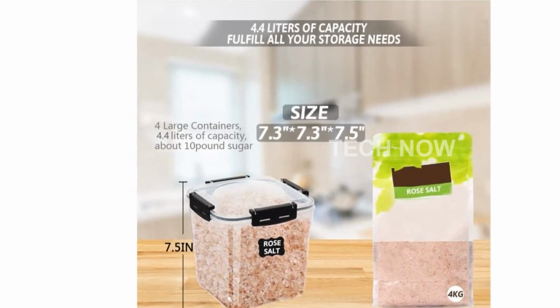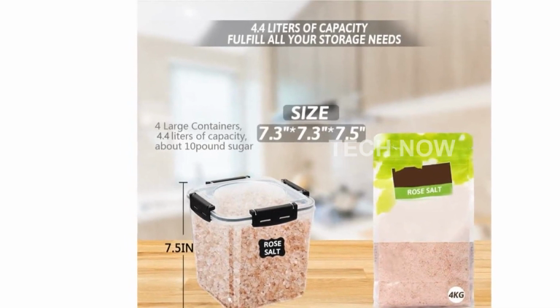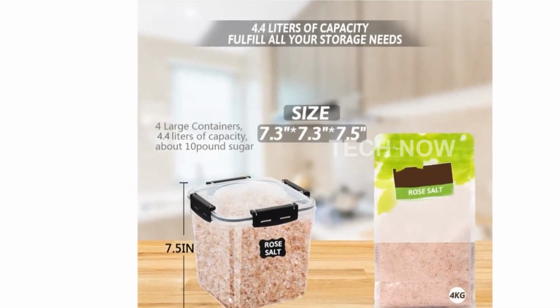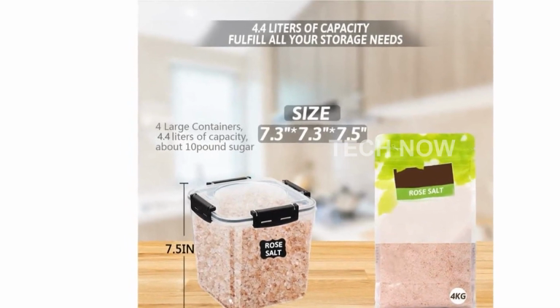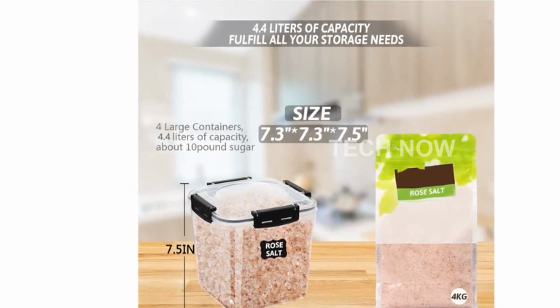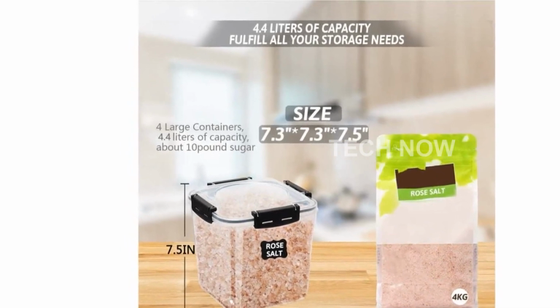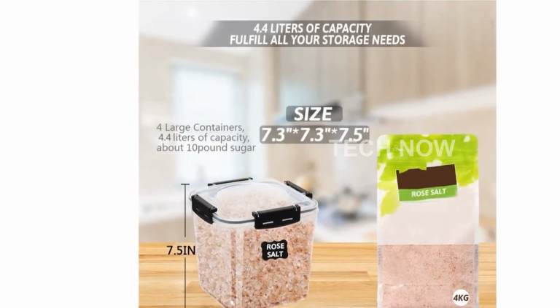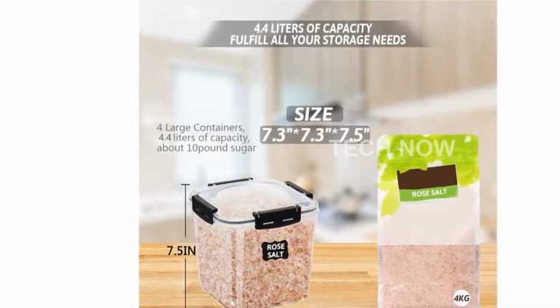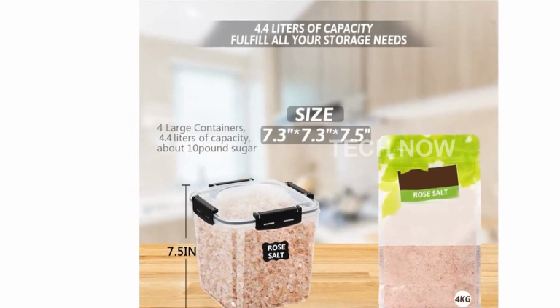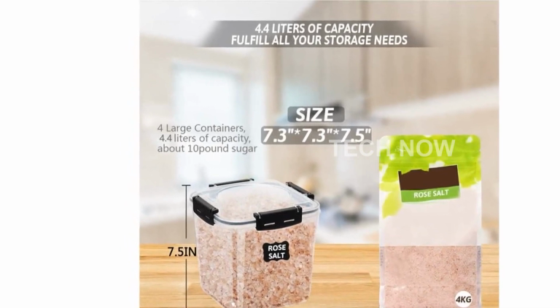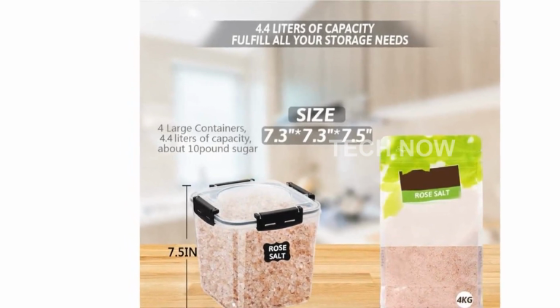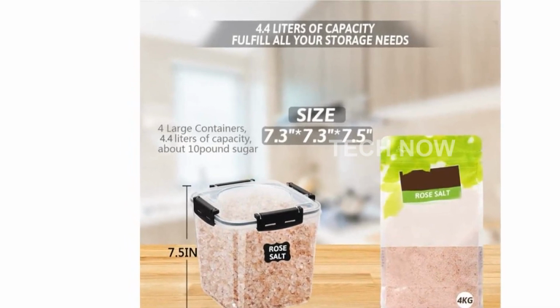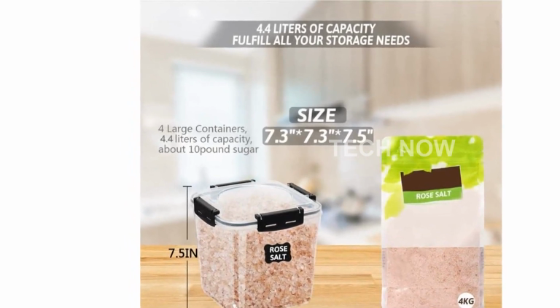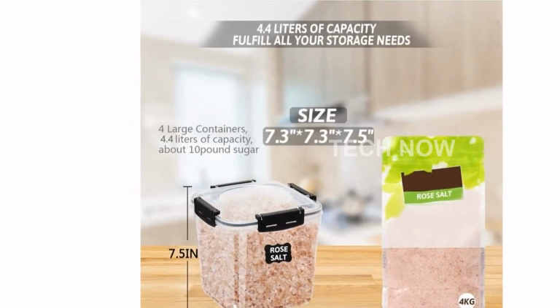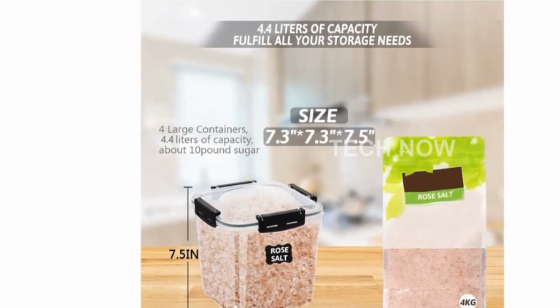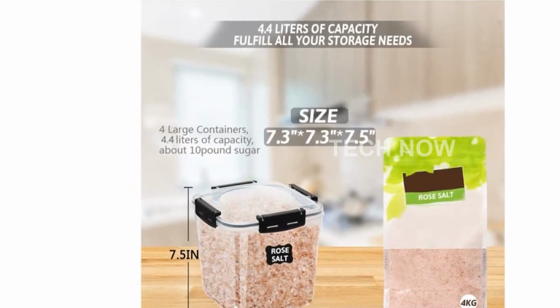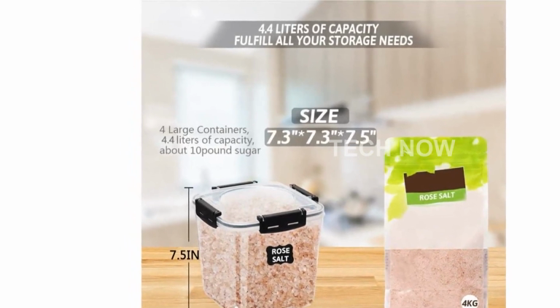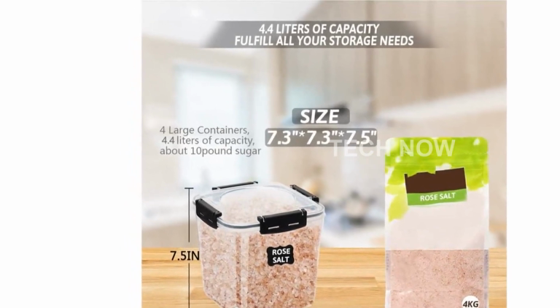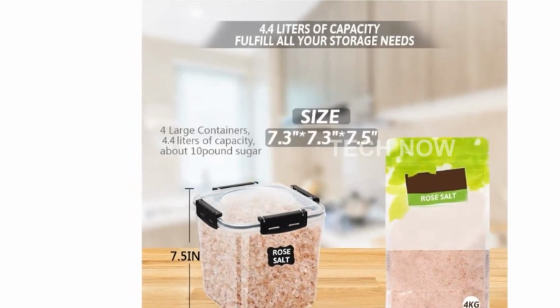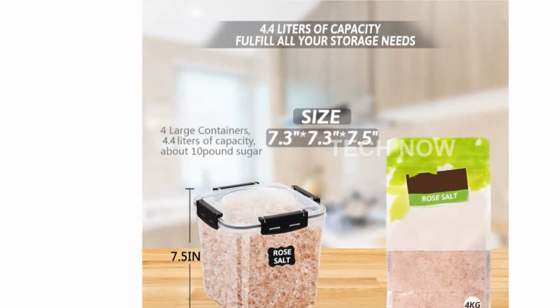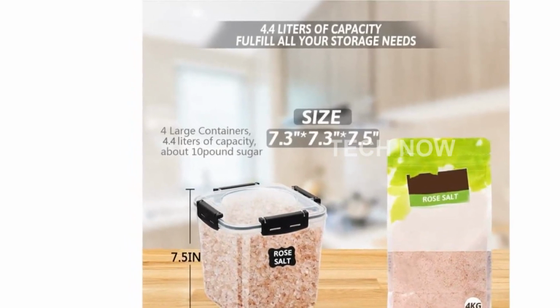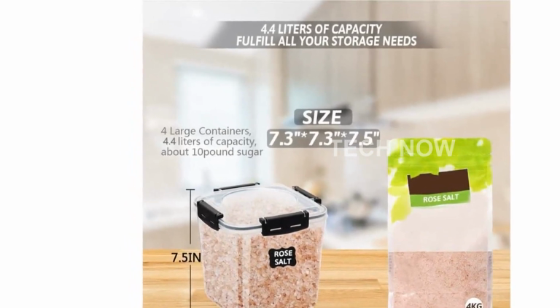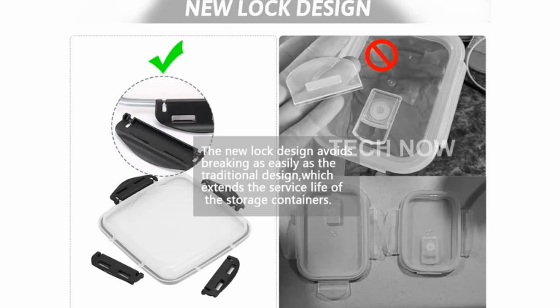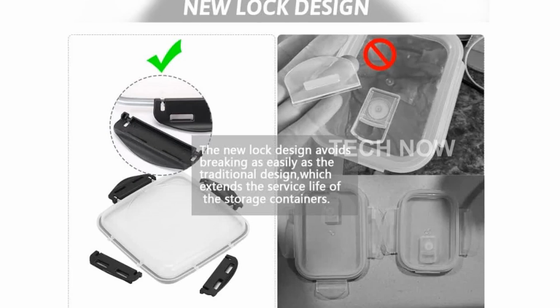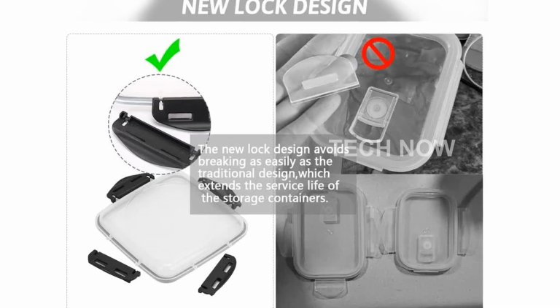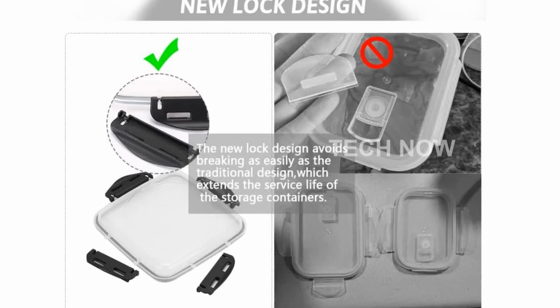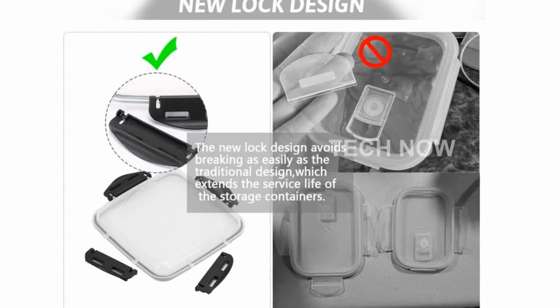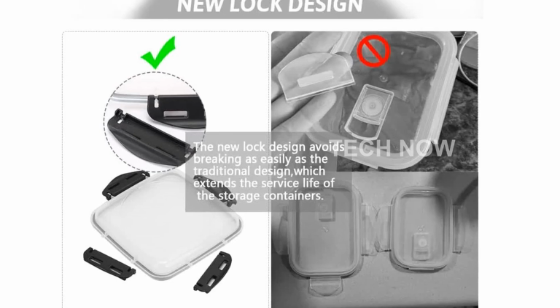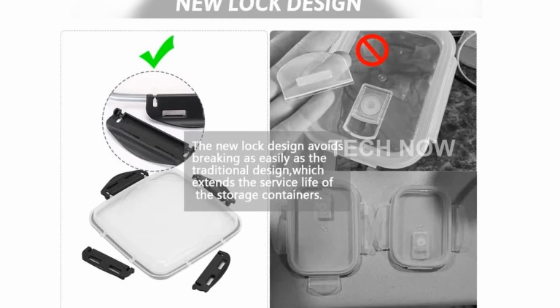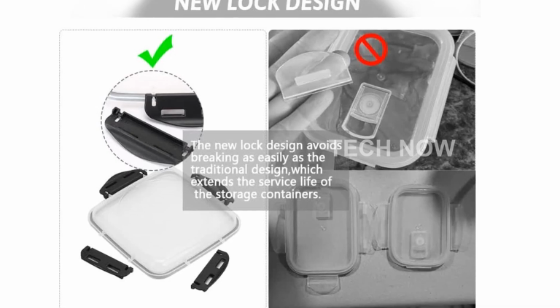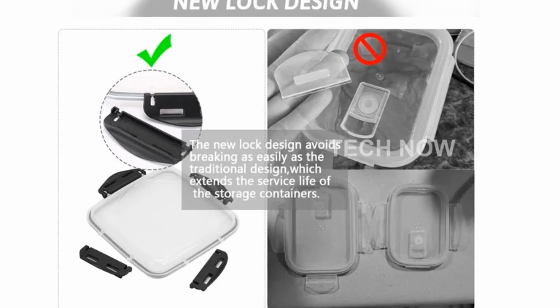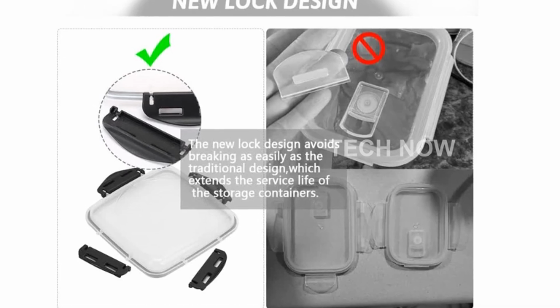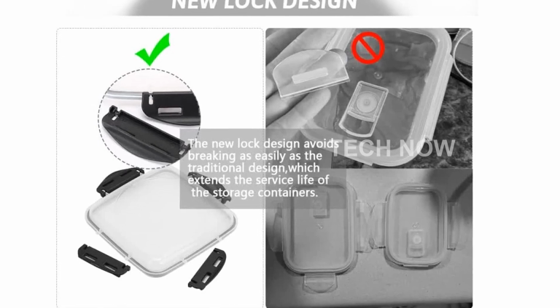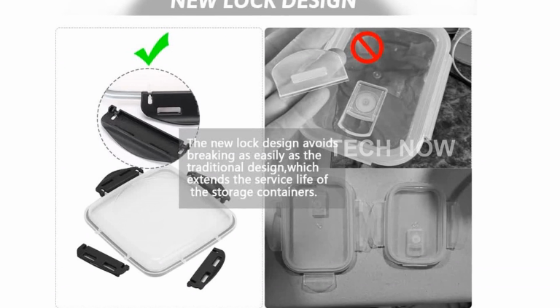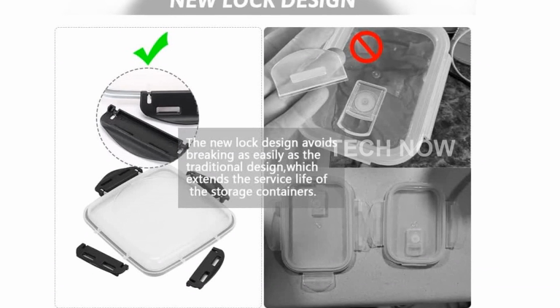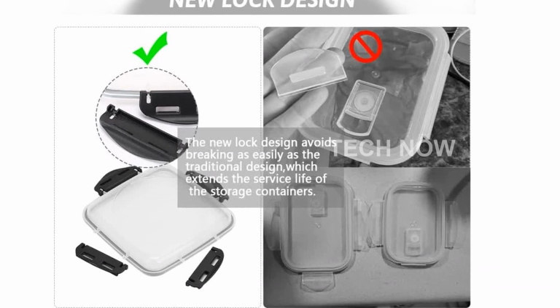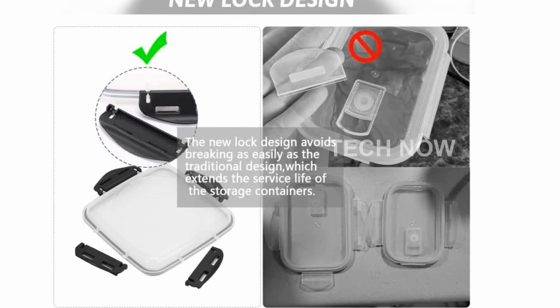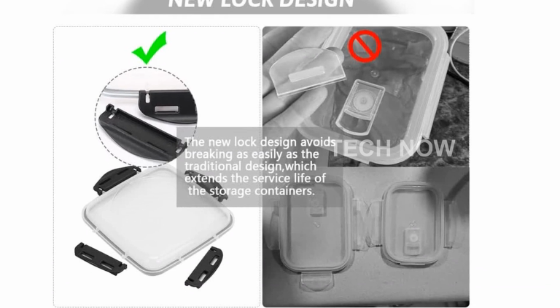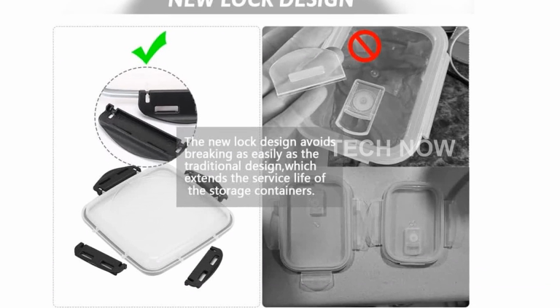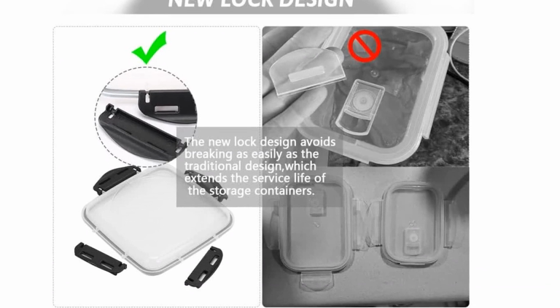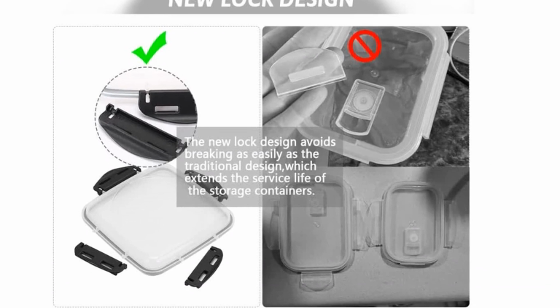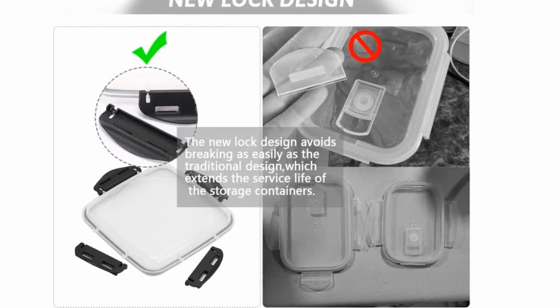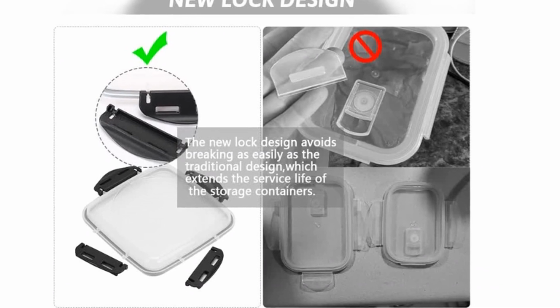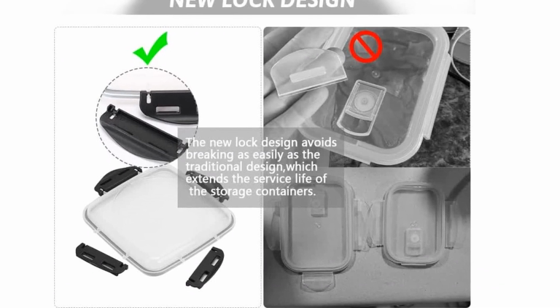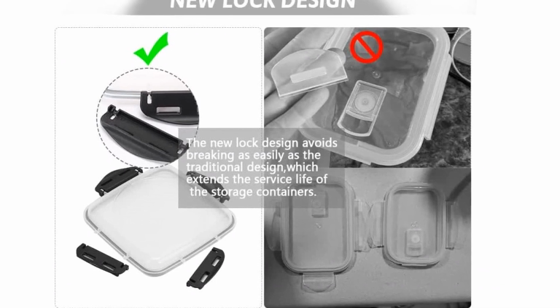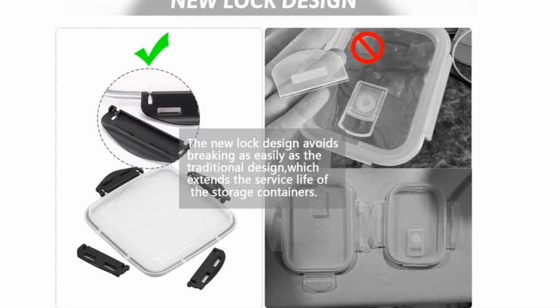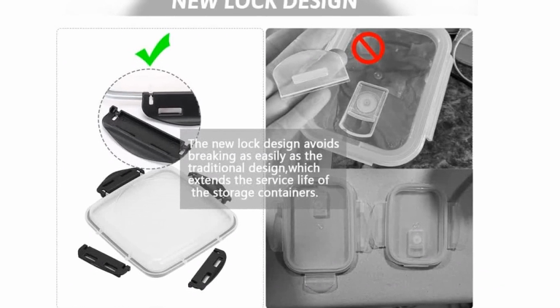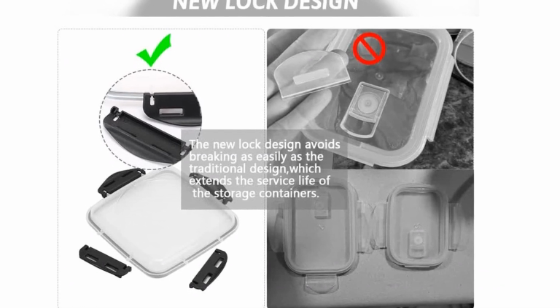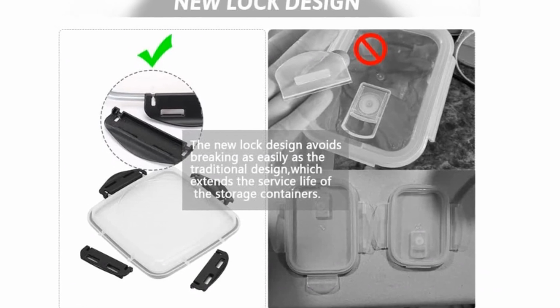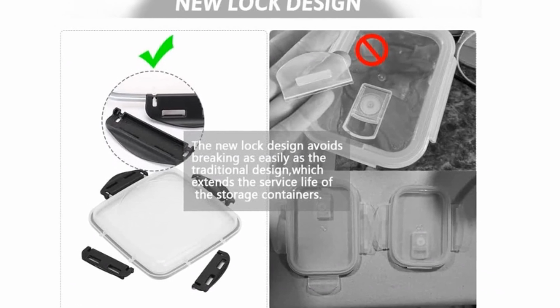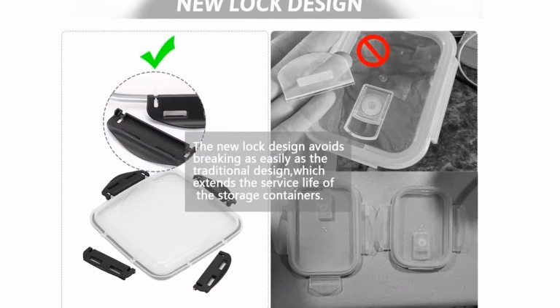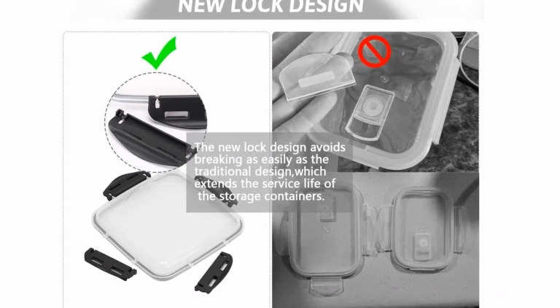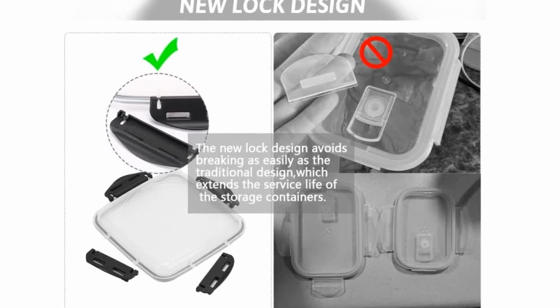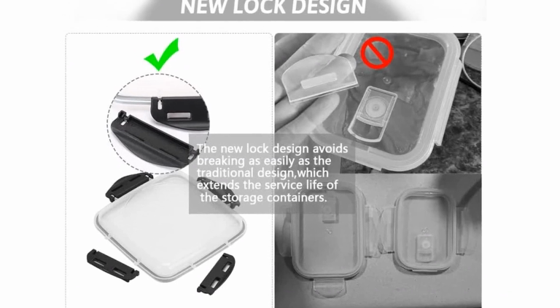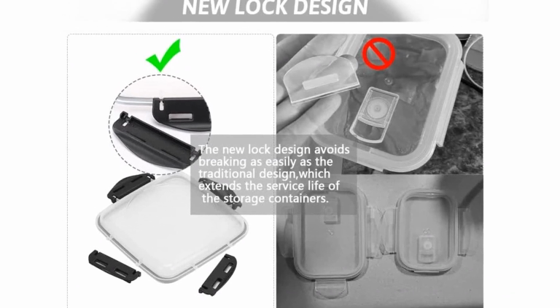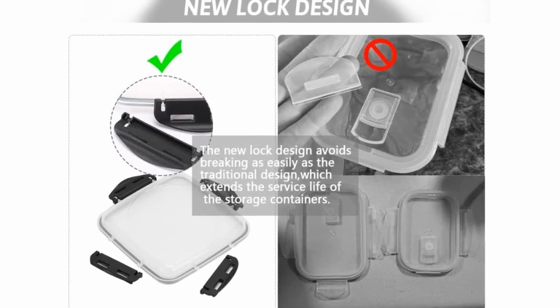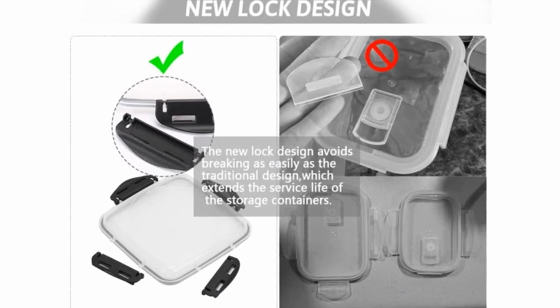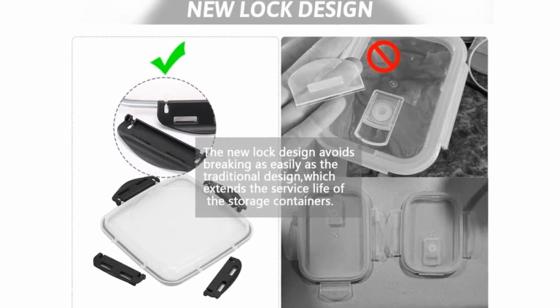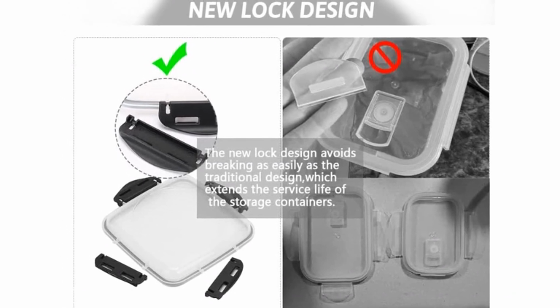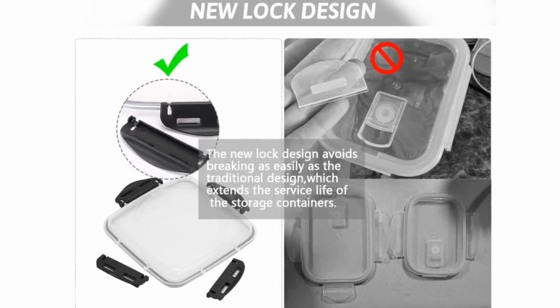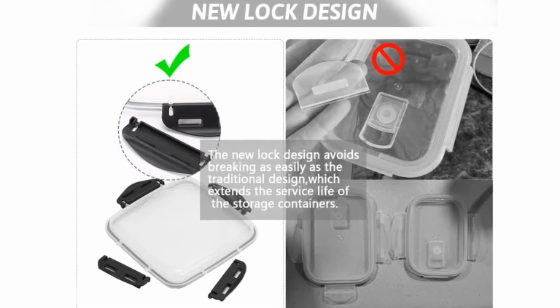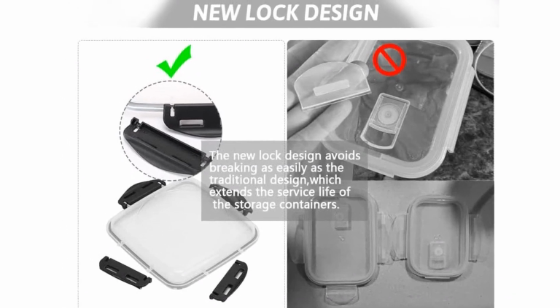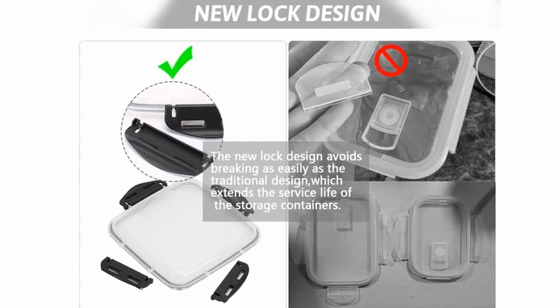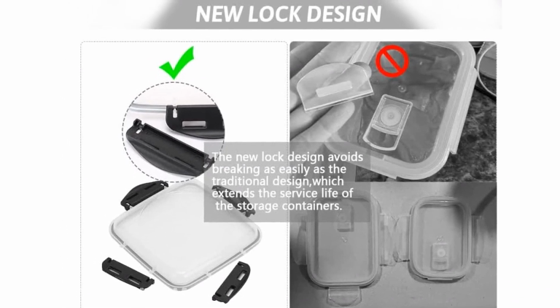The set also includes a measuring cup with a handle, 24 chalkboard labels, and a chalkboard pen to further enhance your kitchen organization.